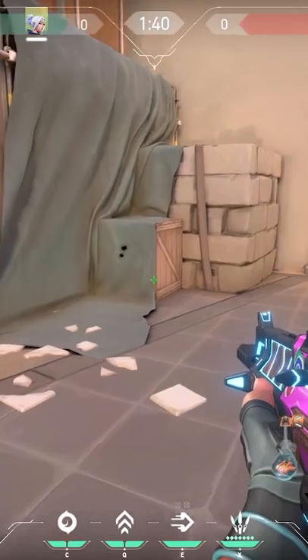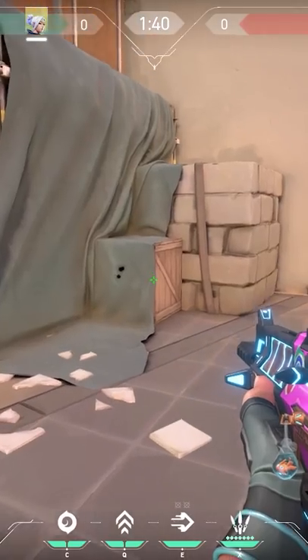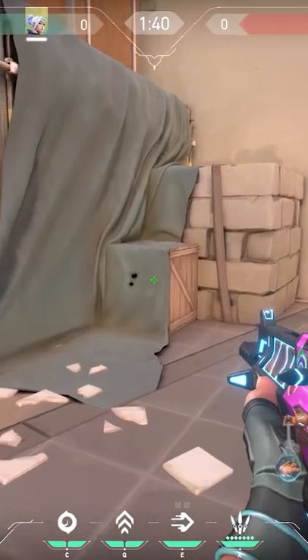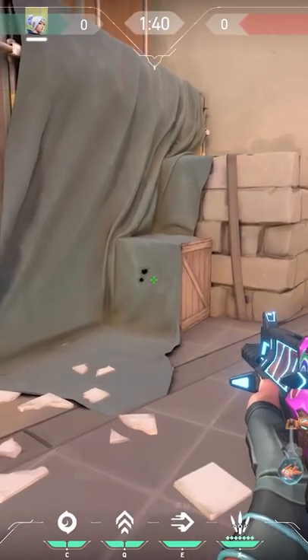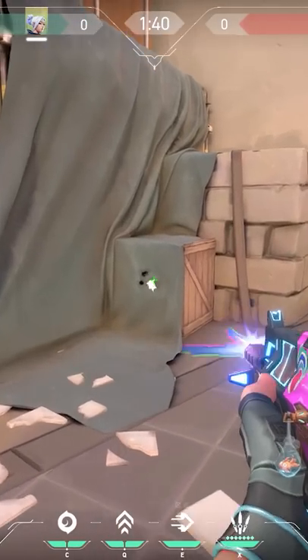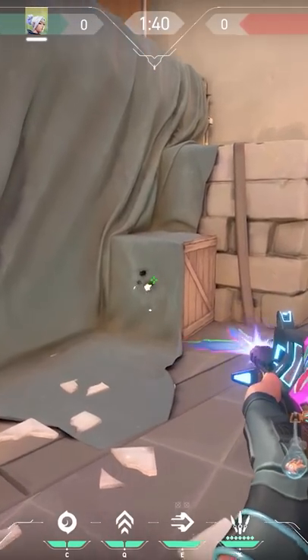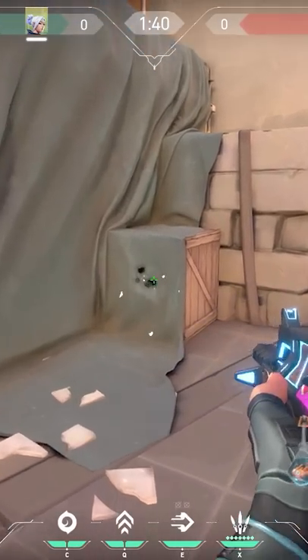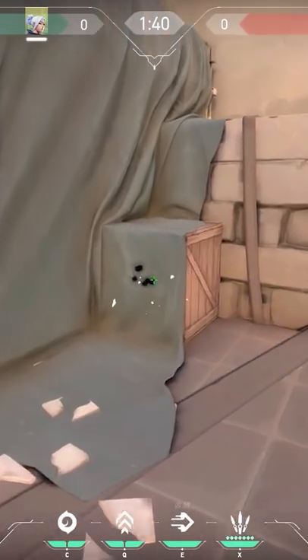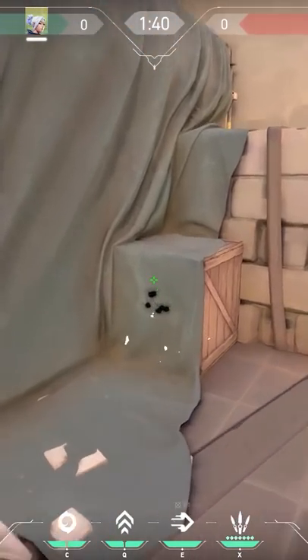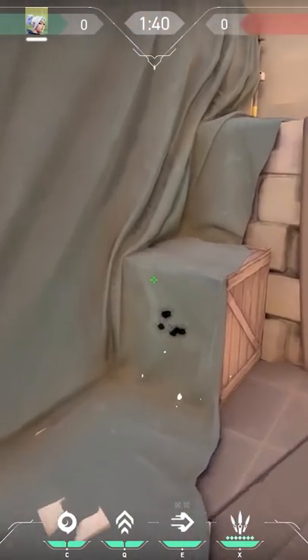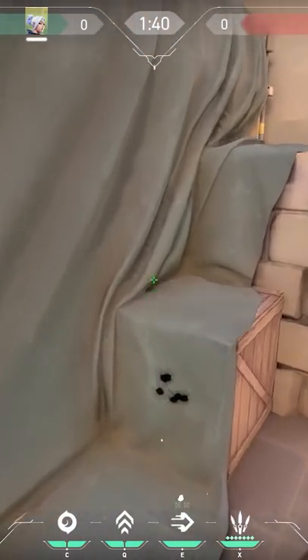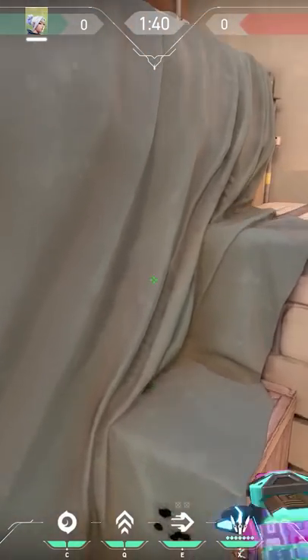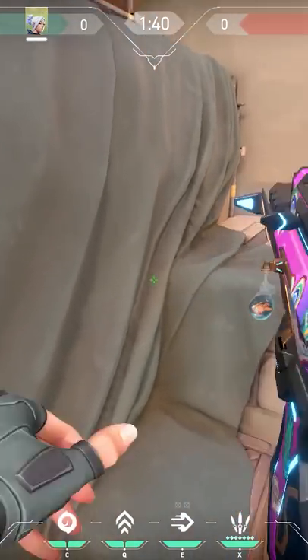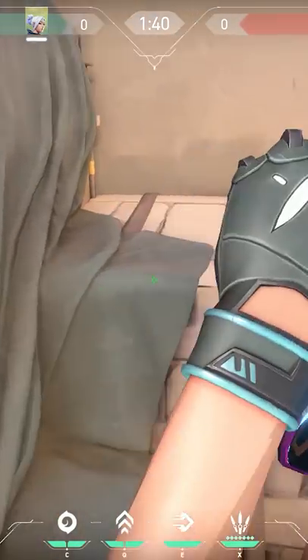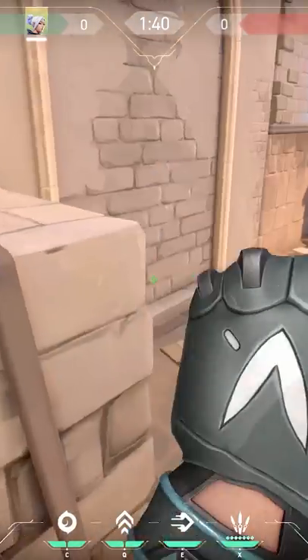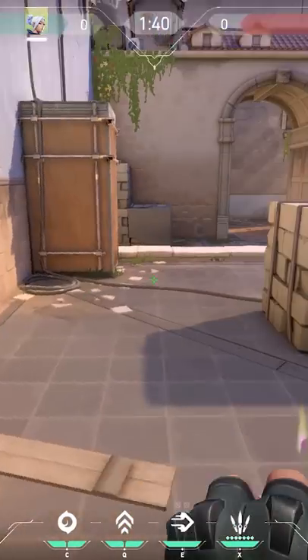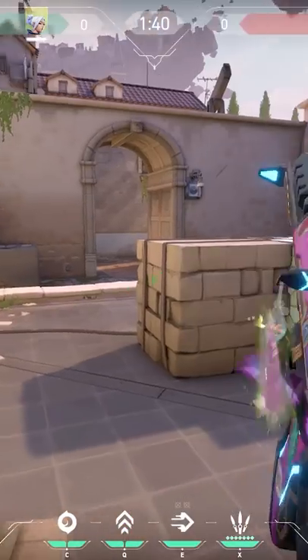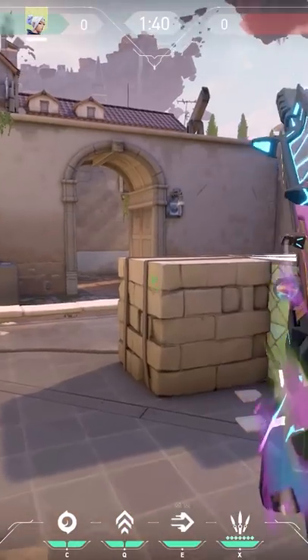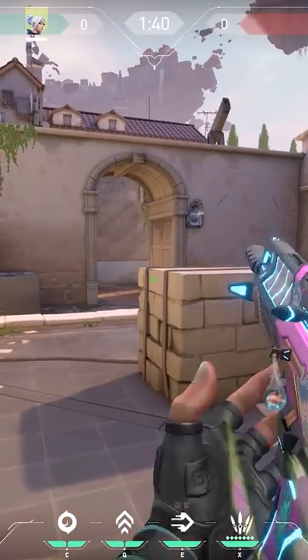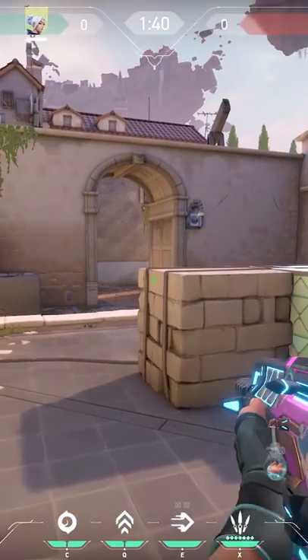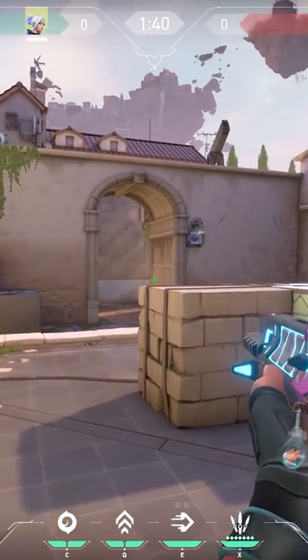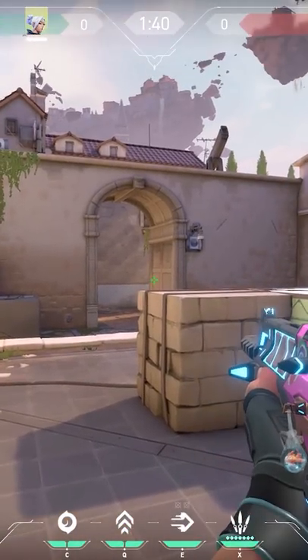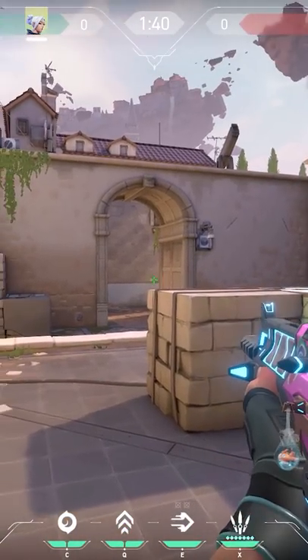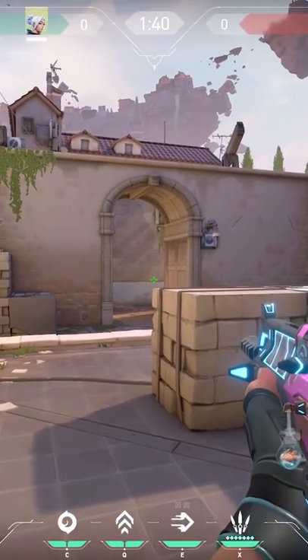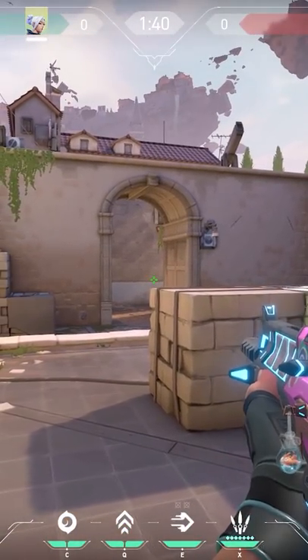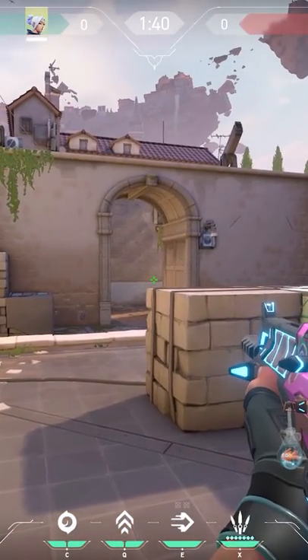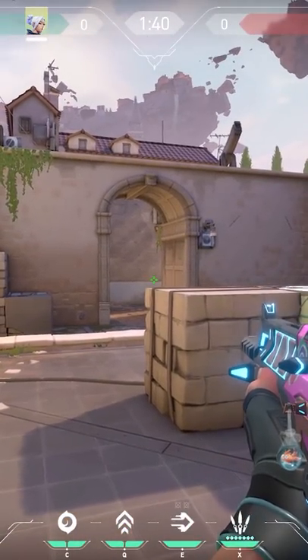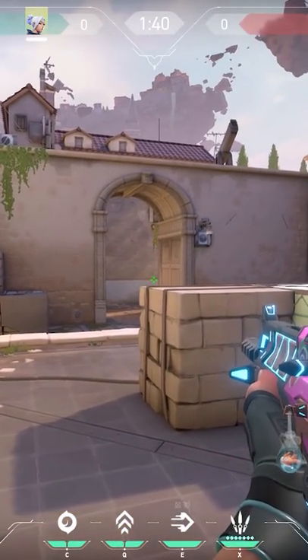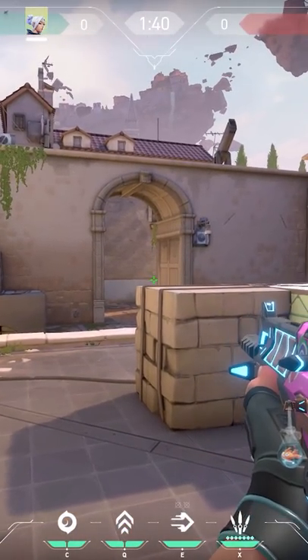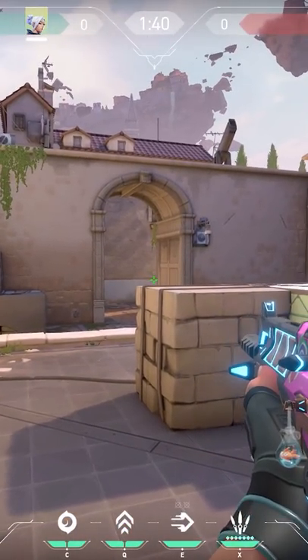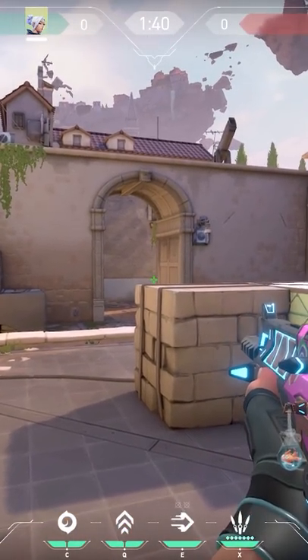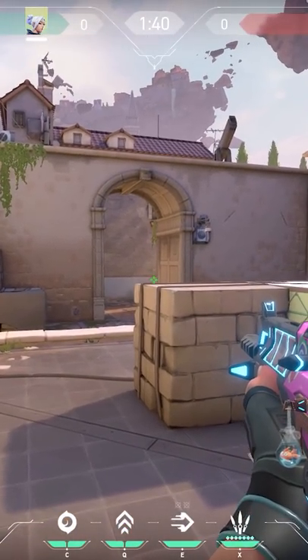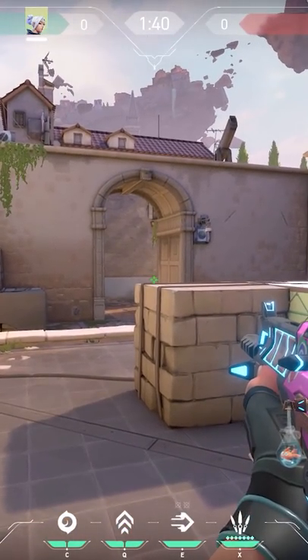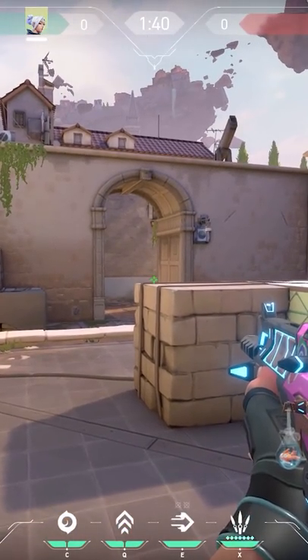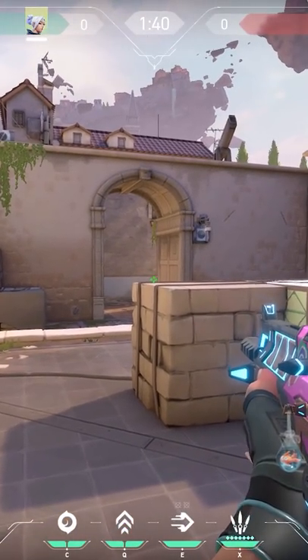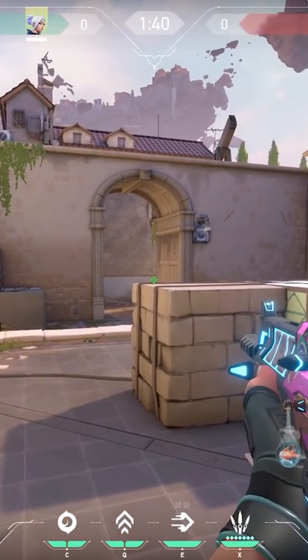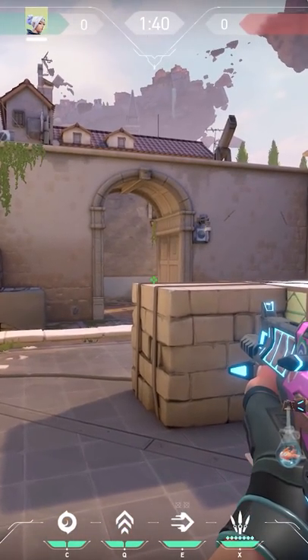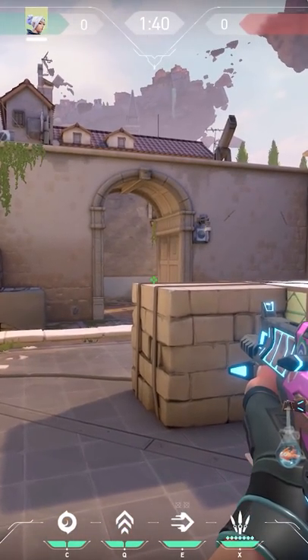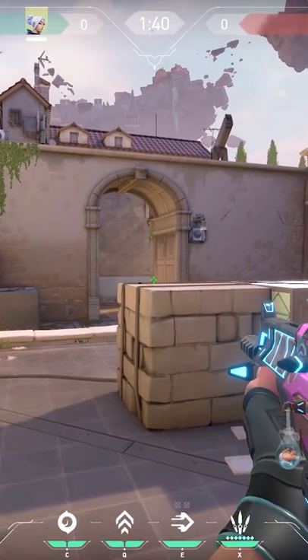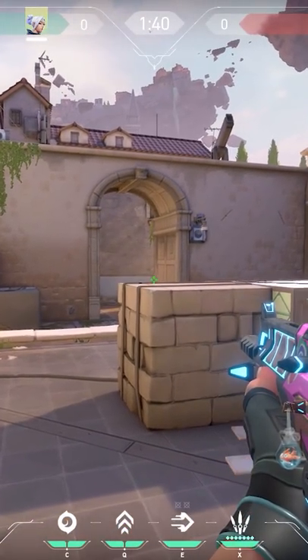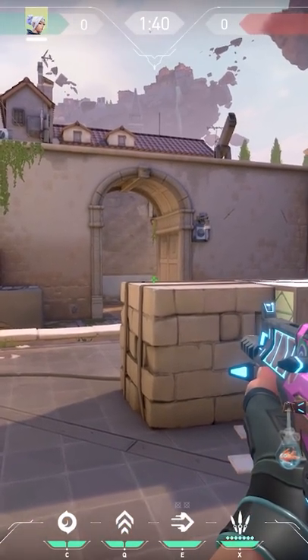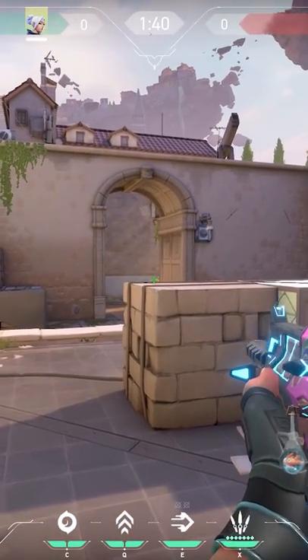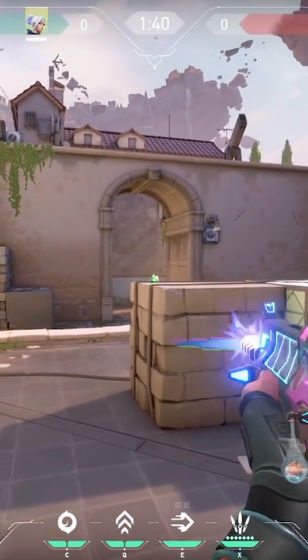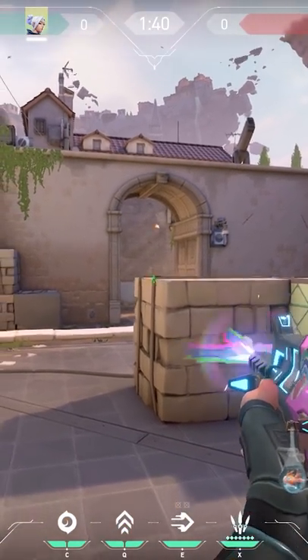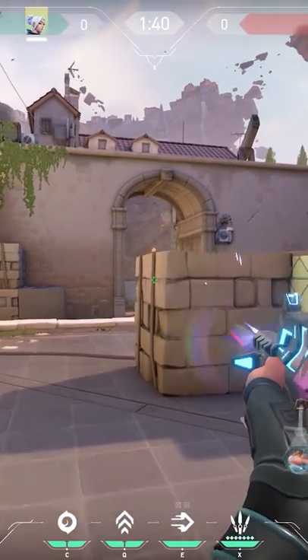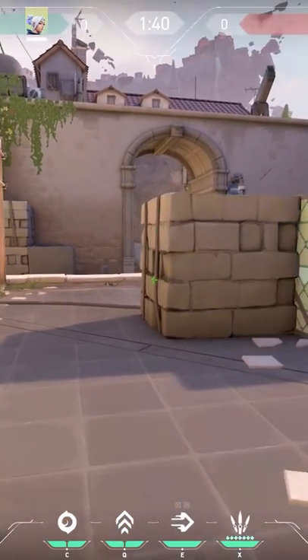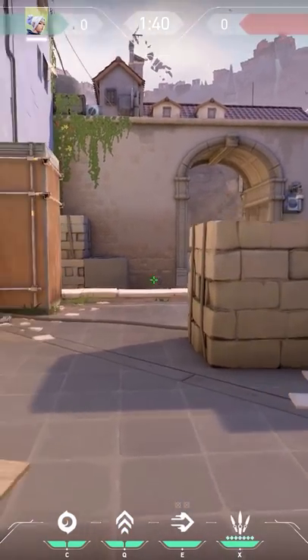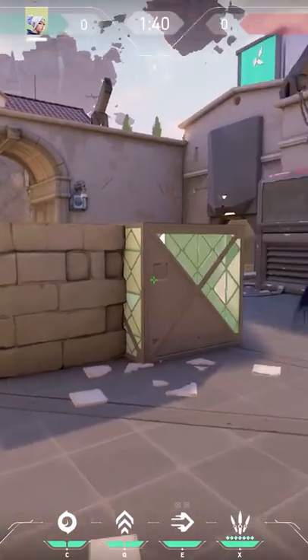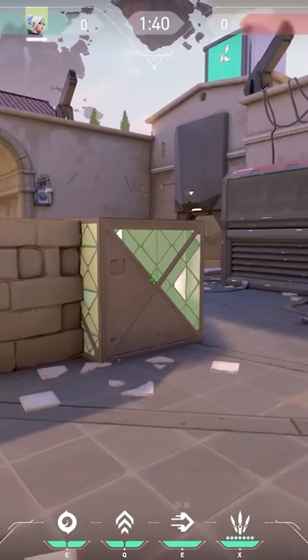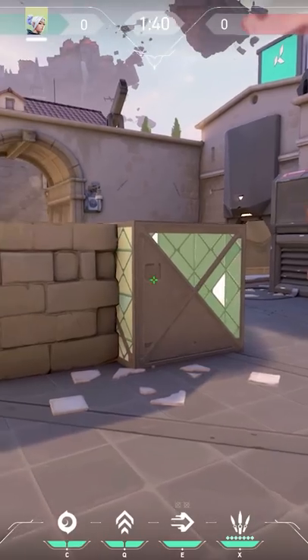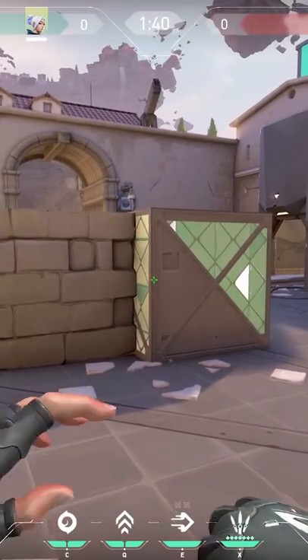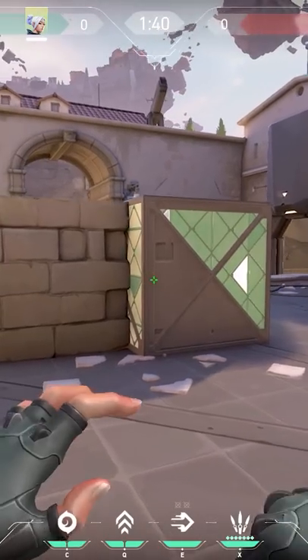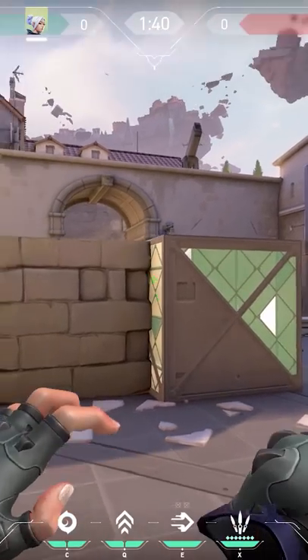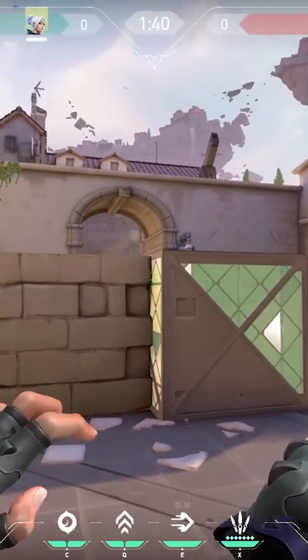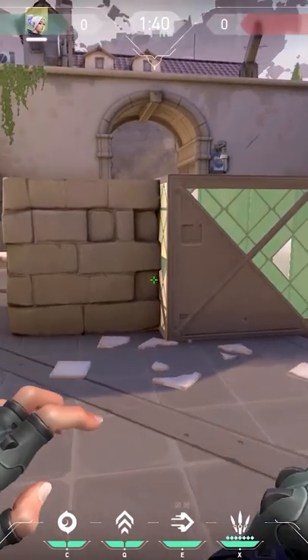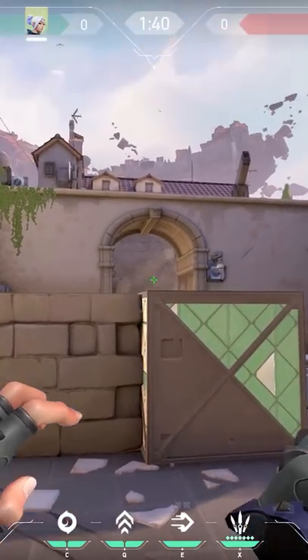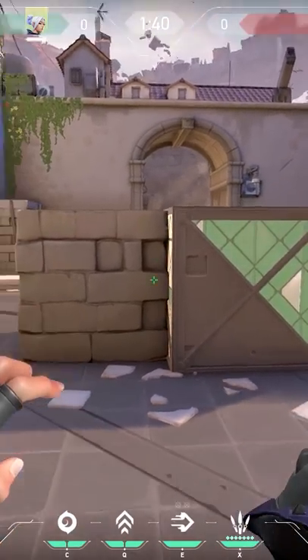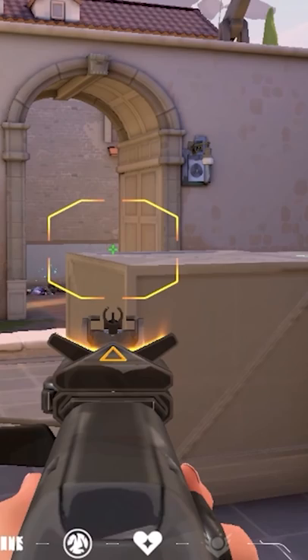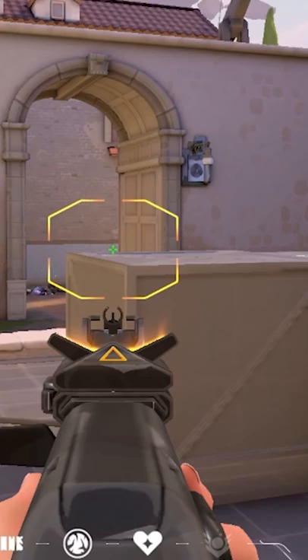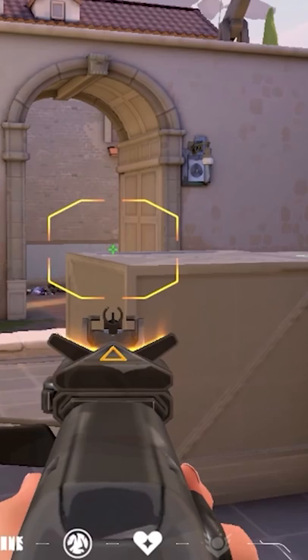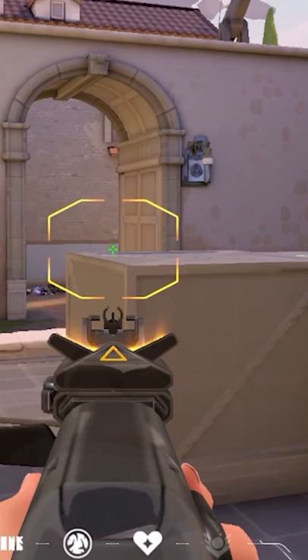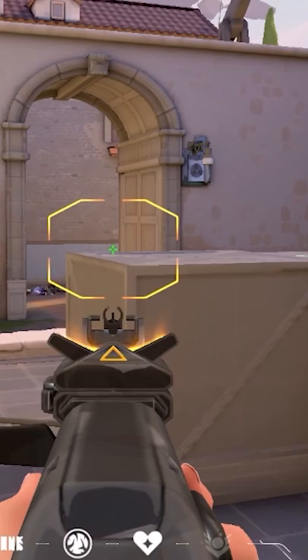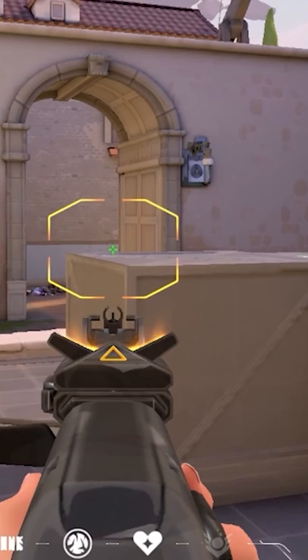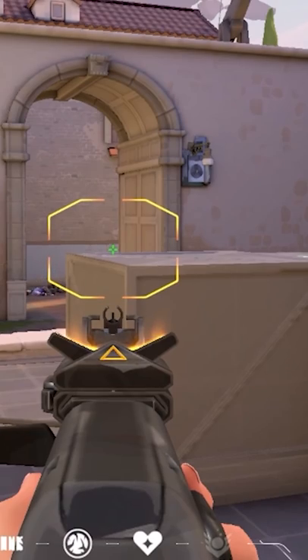The first one is on Ascent. If you stand on this small box over here, you can look over the boxes on site. A good thing is that you can easily go to safety when things go wrong.